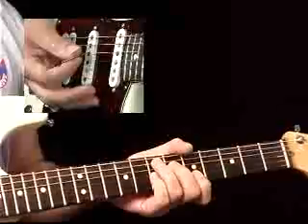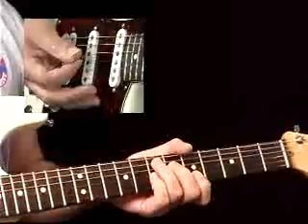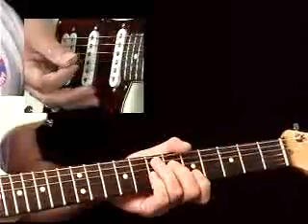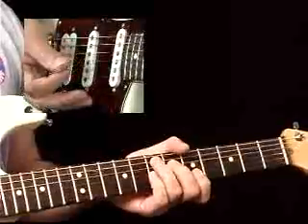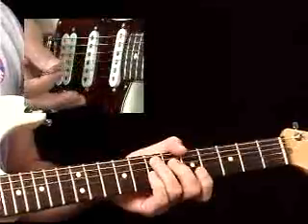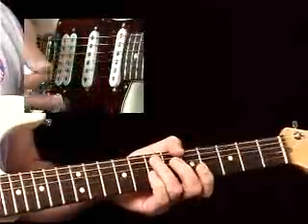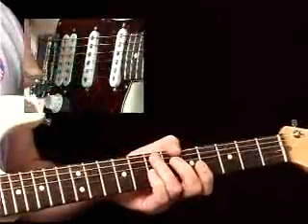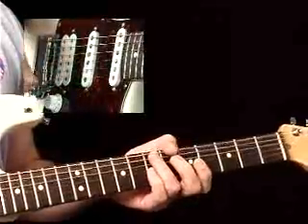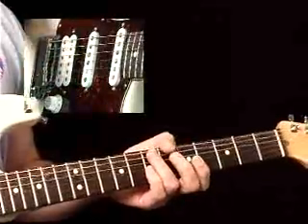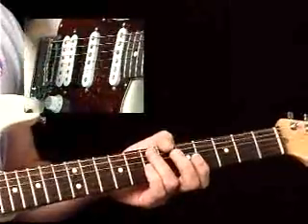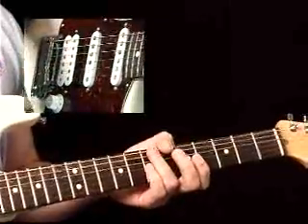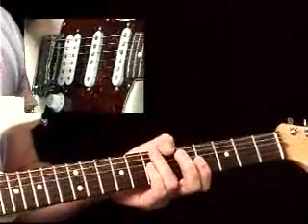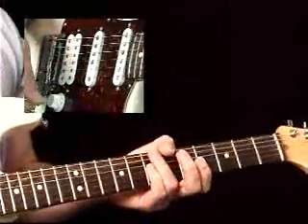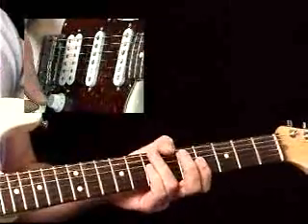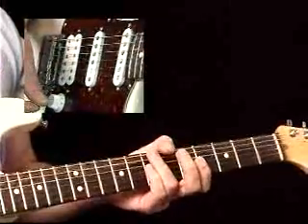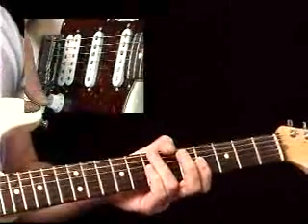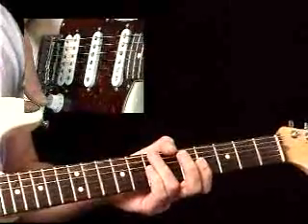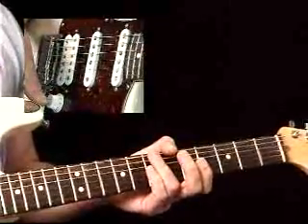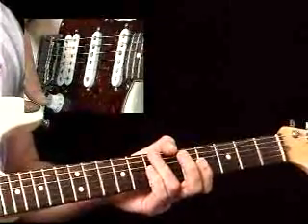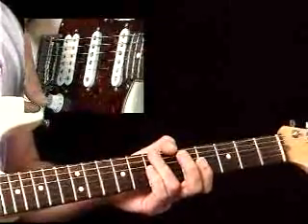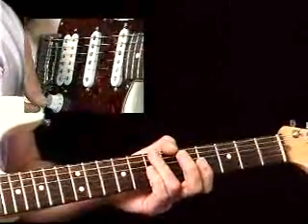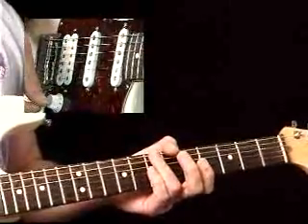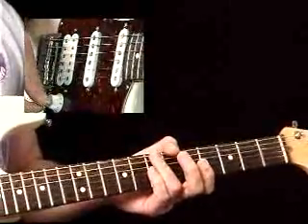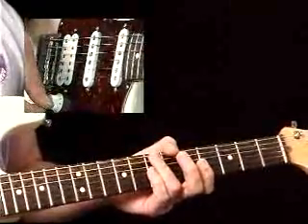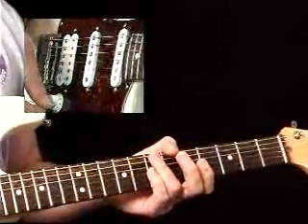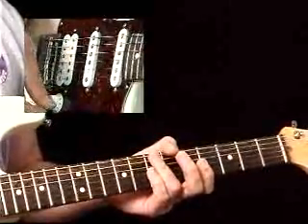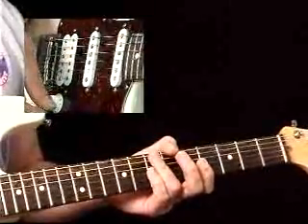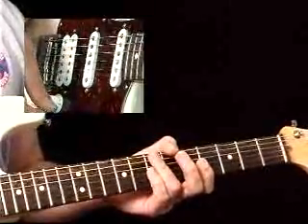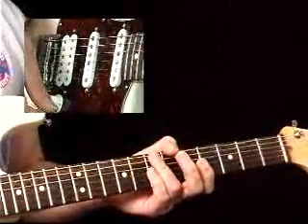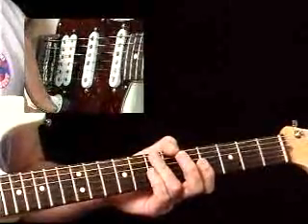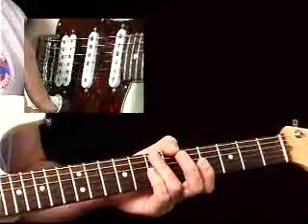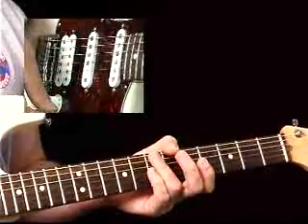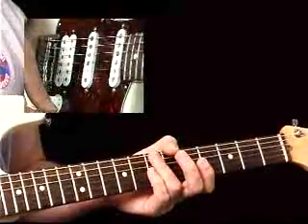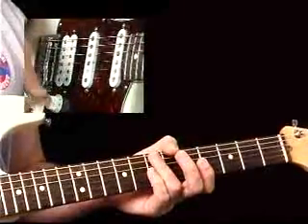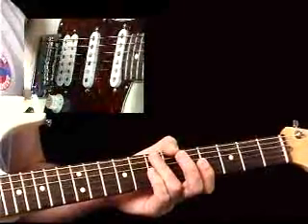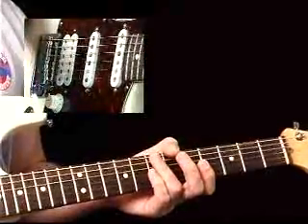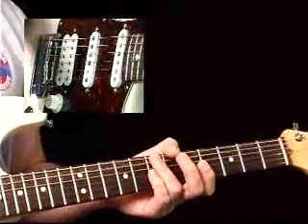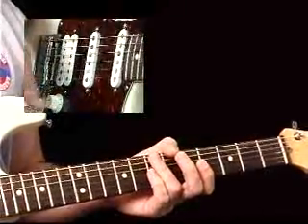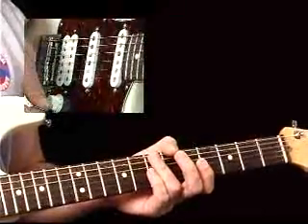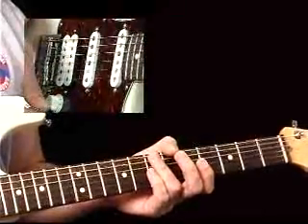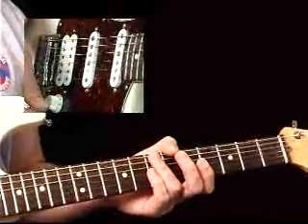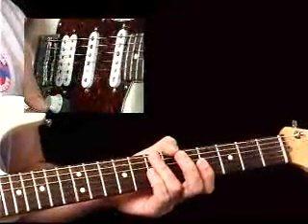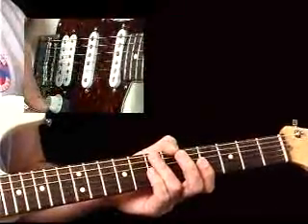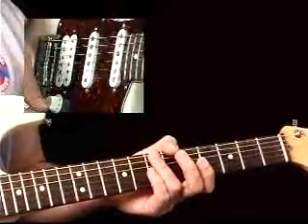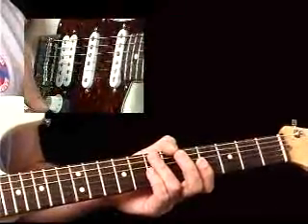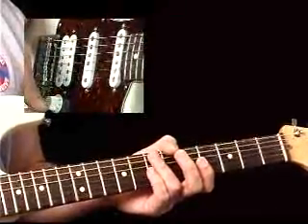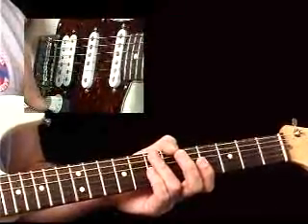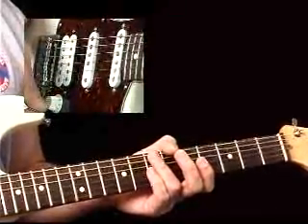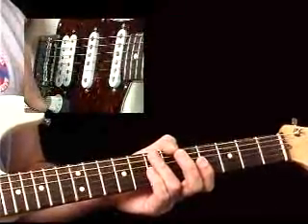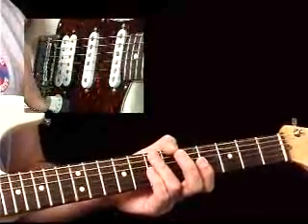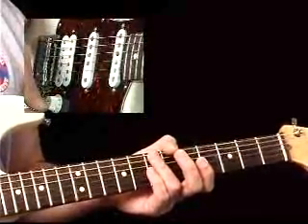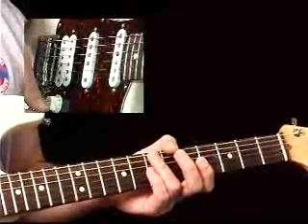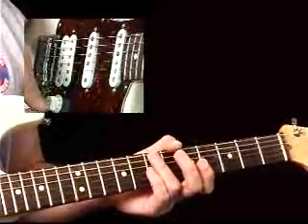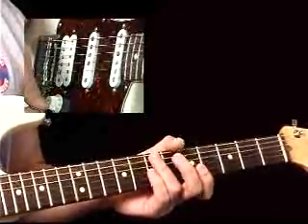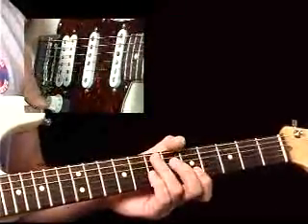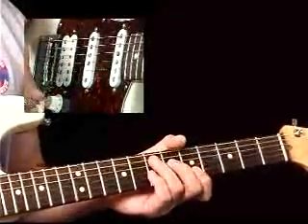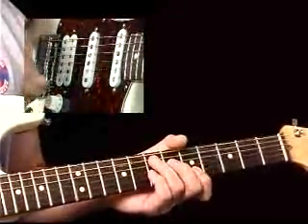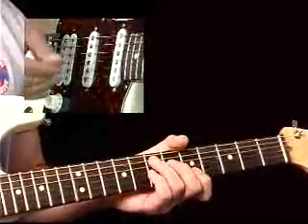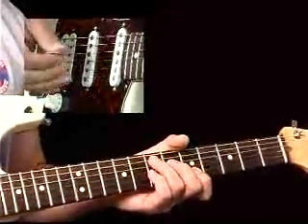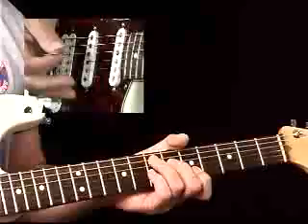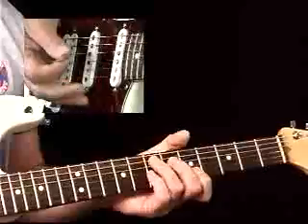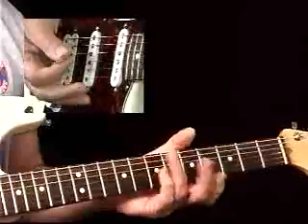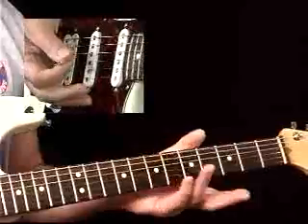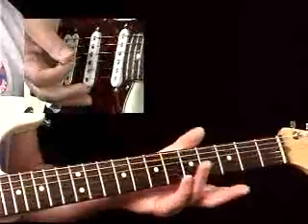Let's break it down even further. Sometimes, and not just sometimes but a lot of the time, you don't have to play a whole lot of strings.